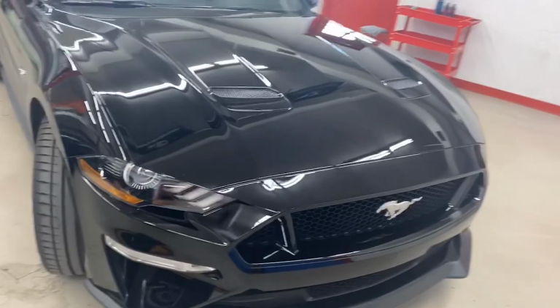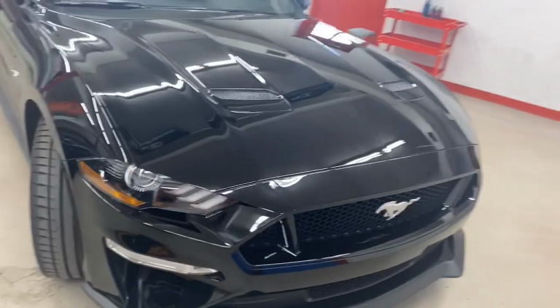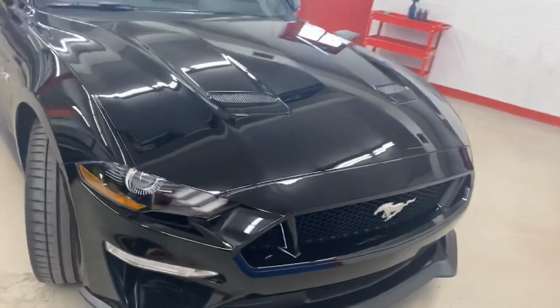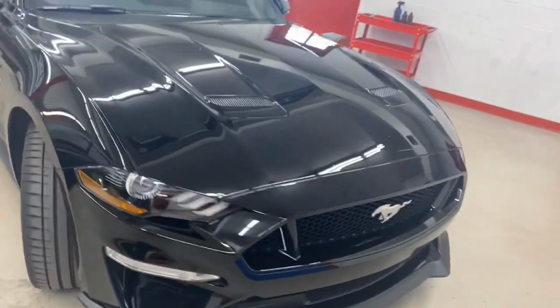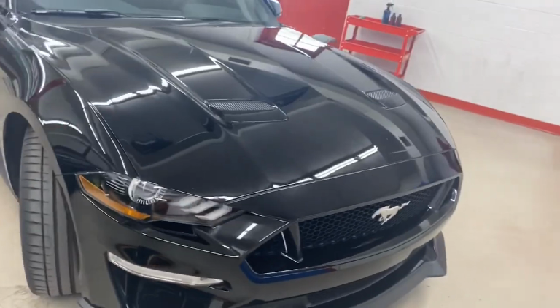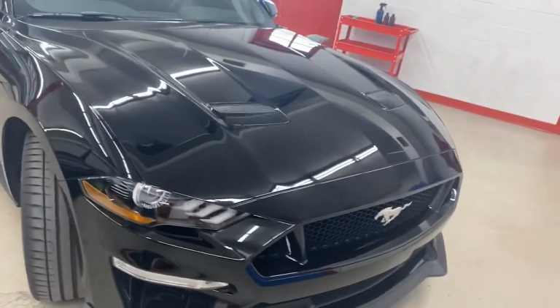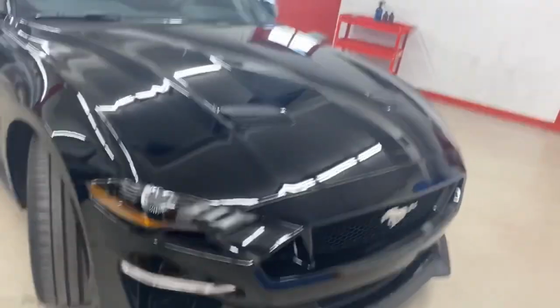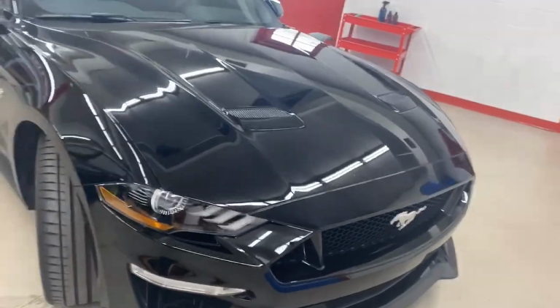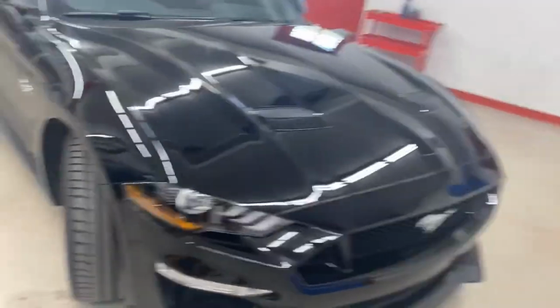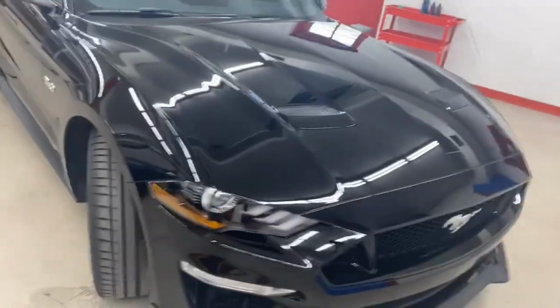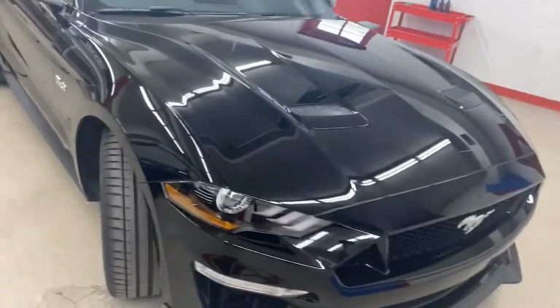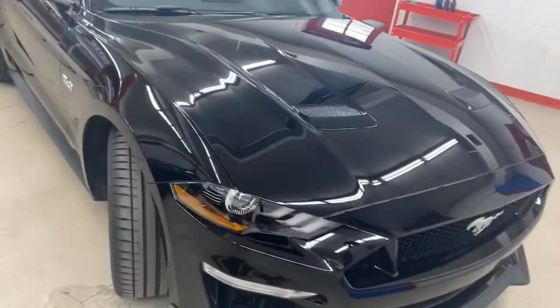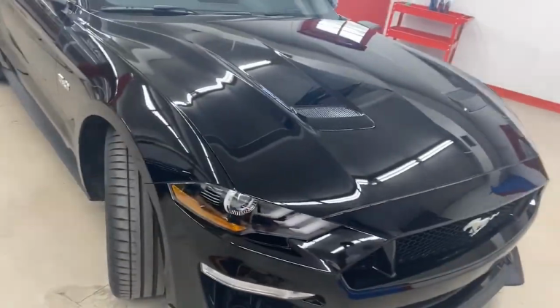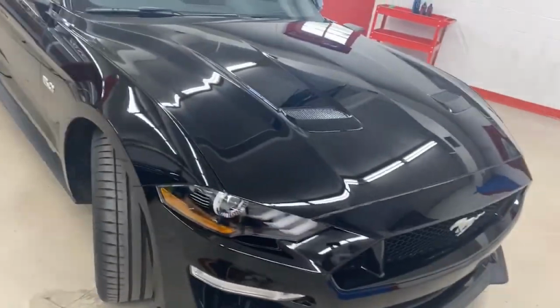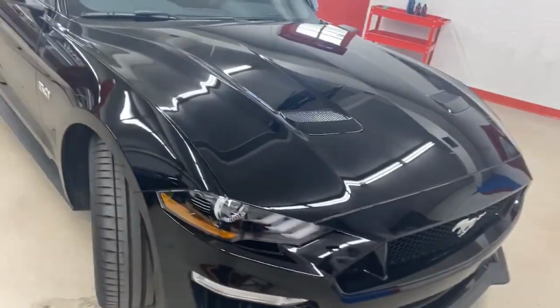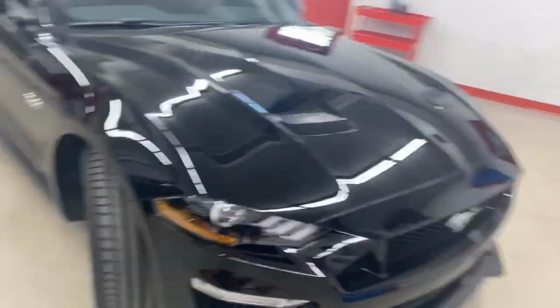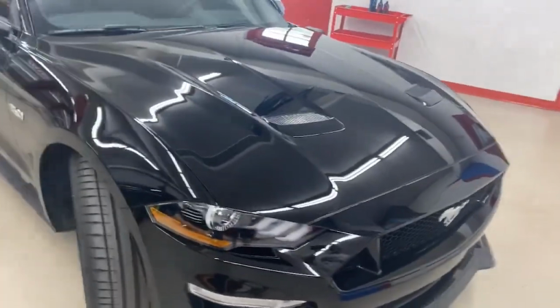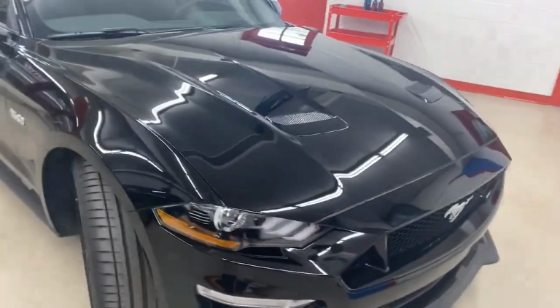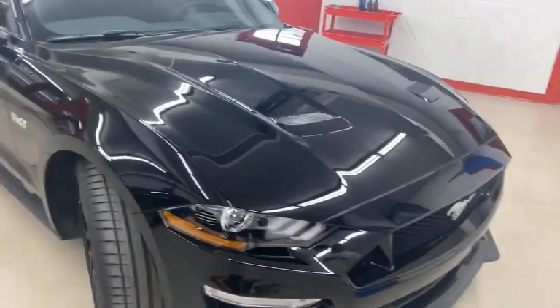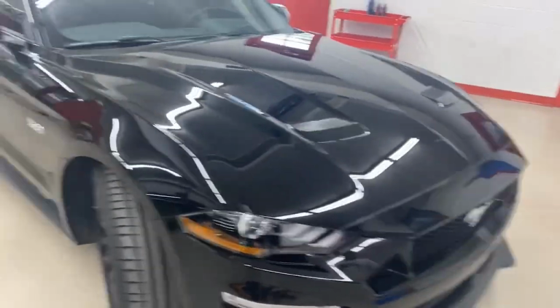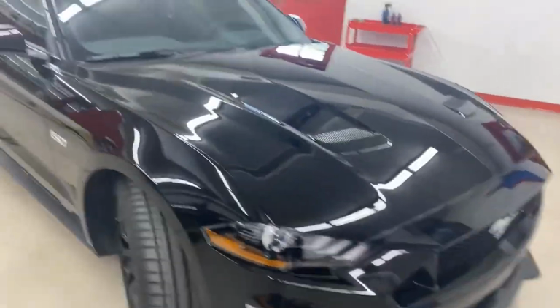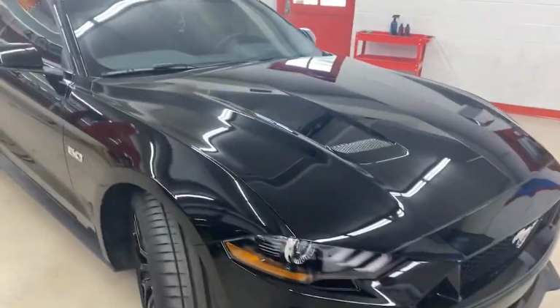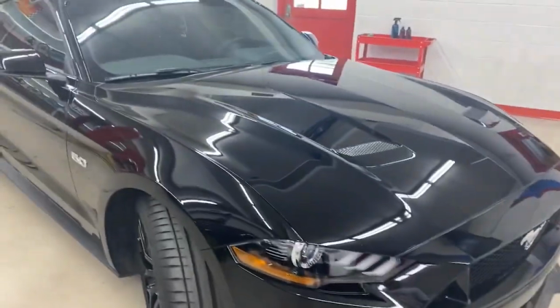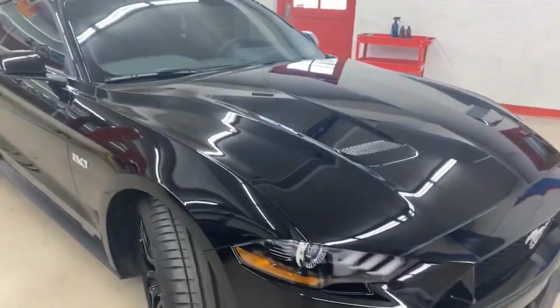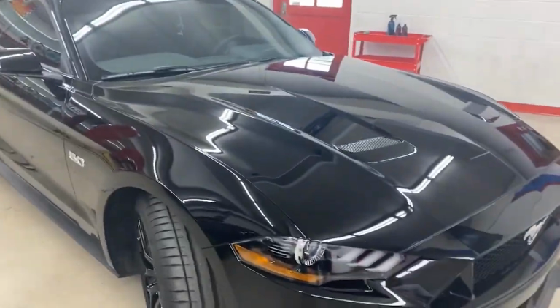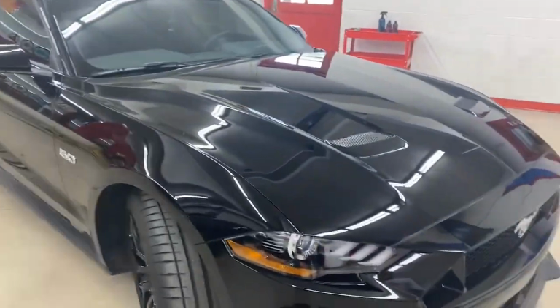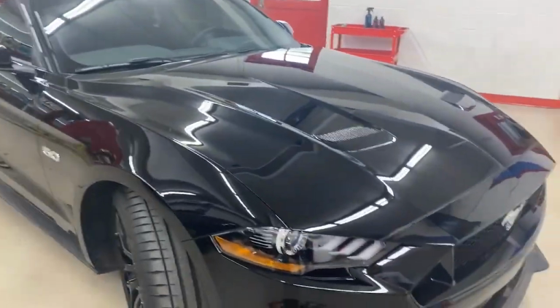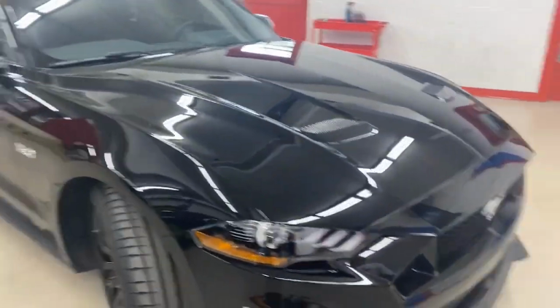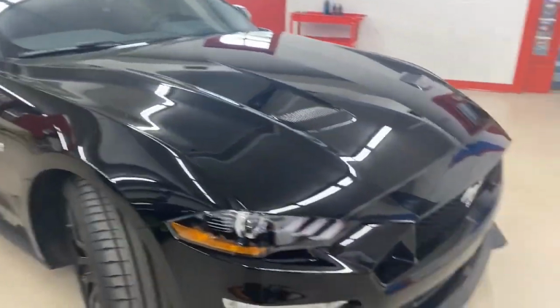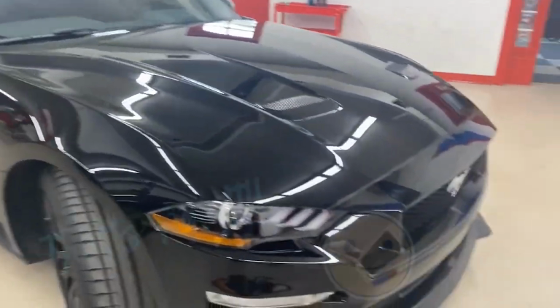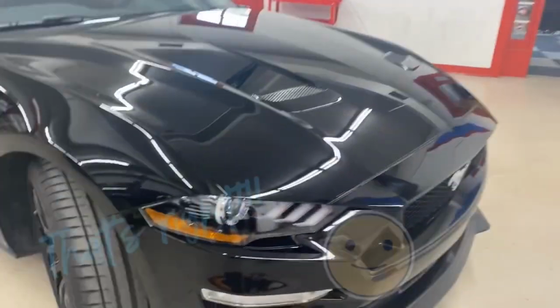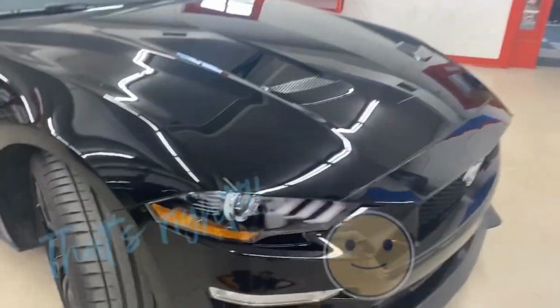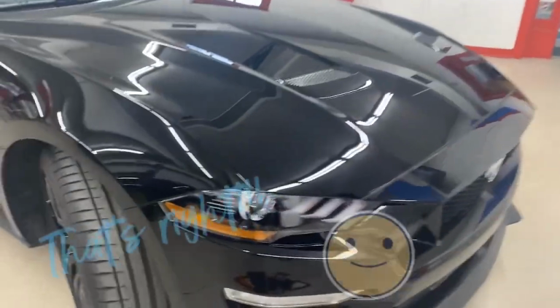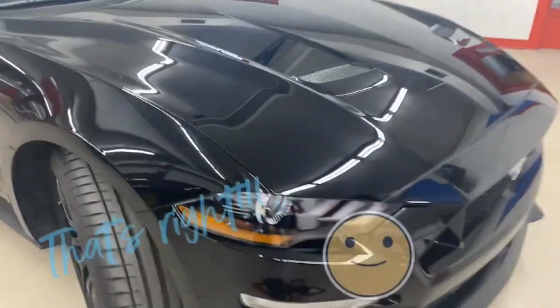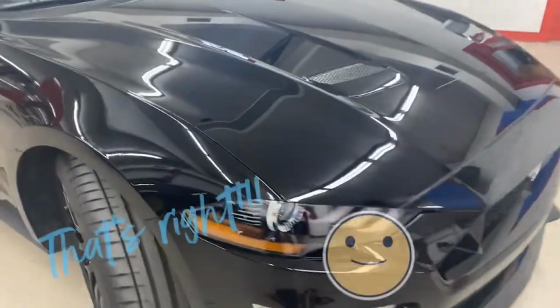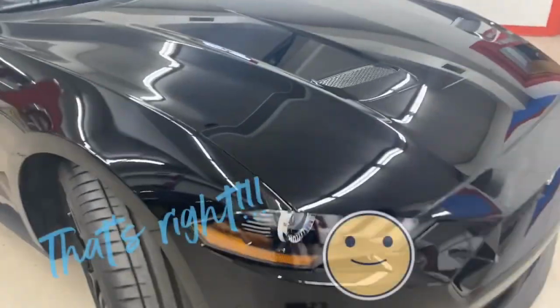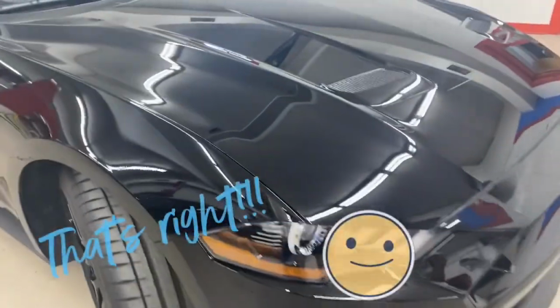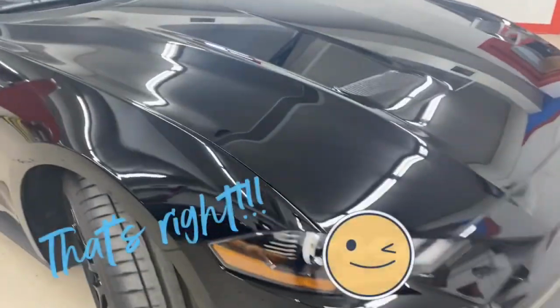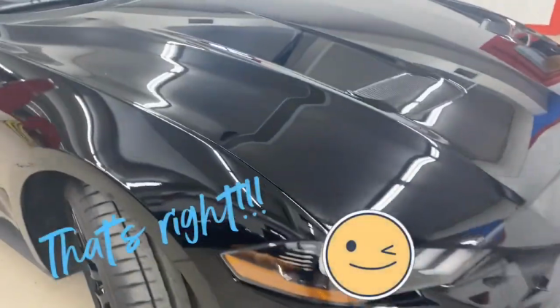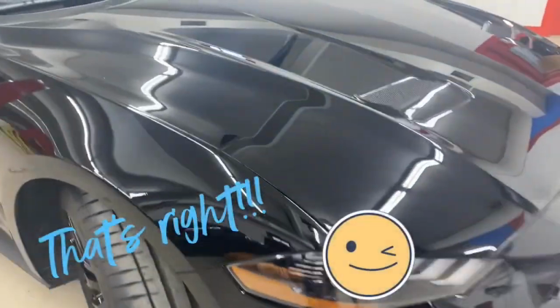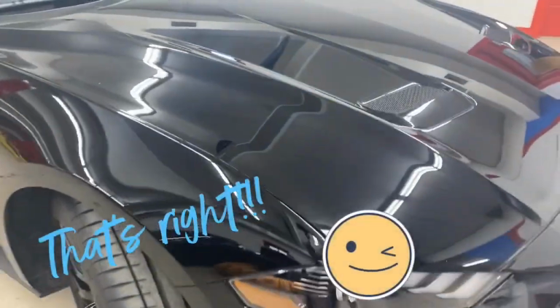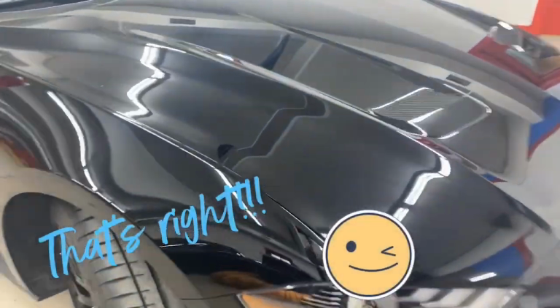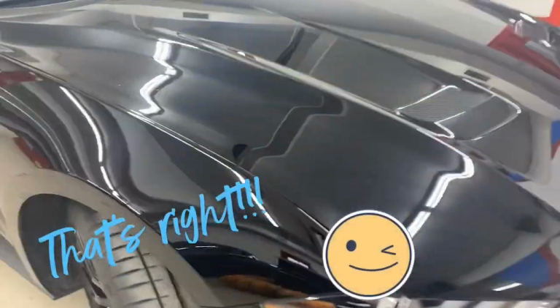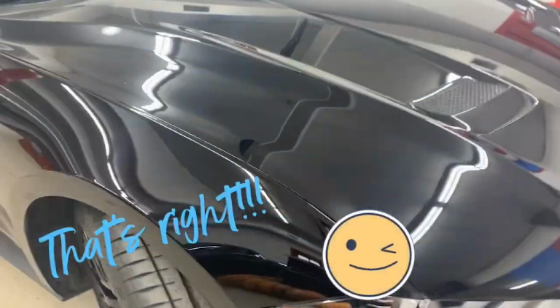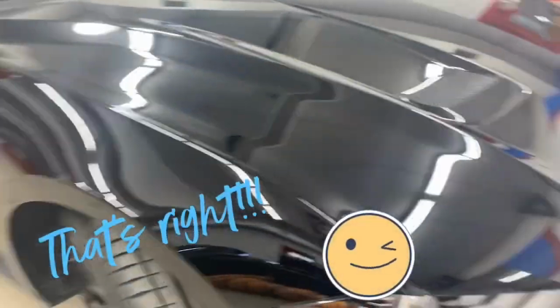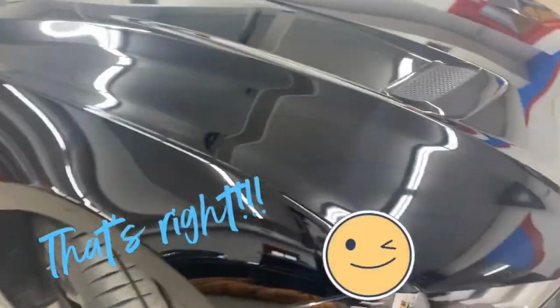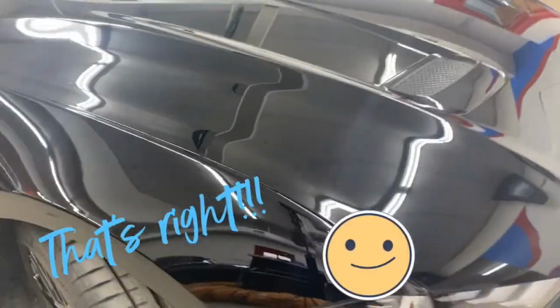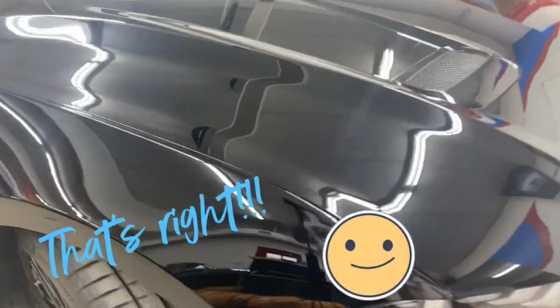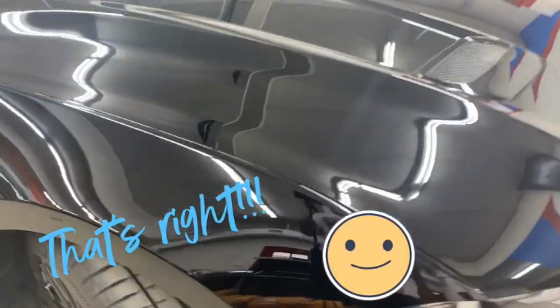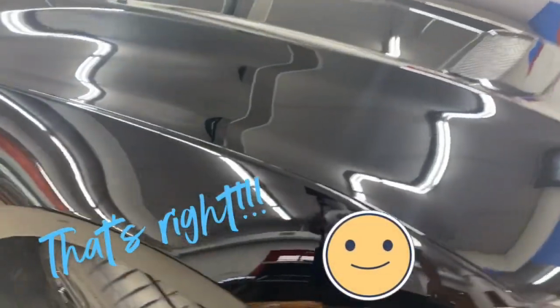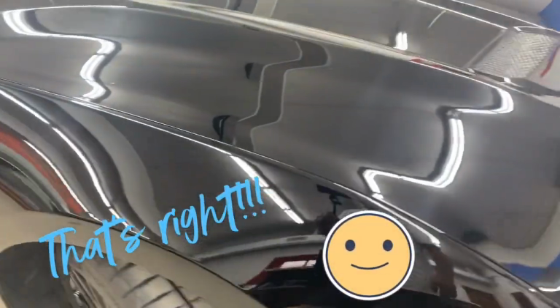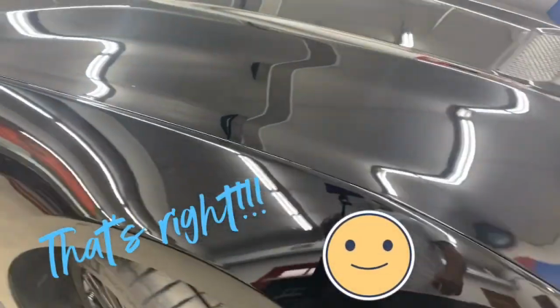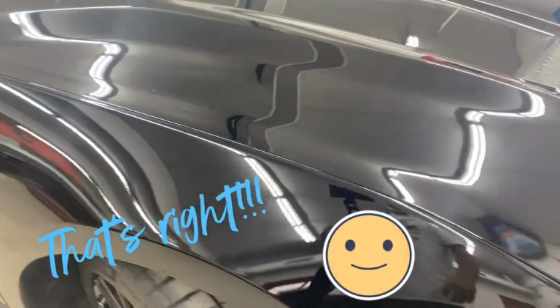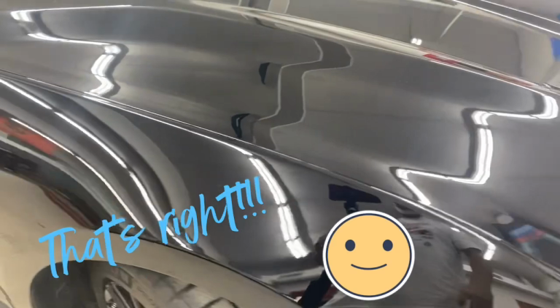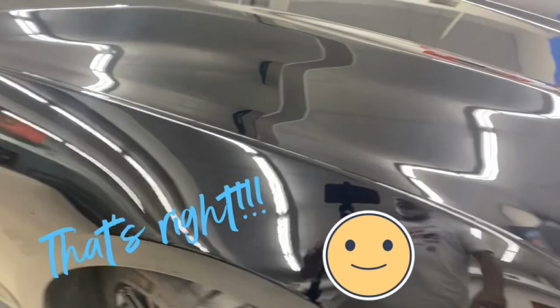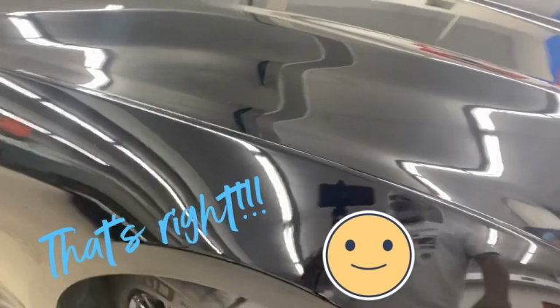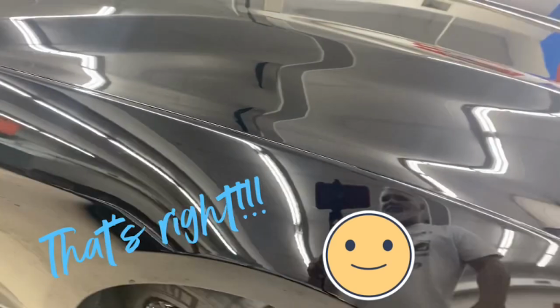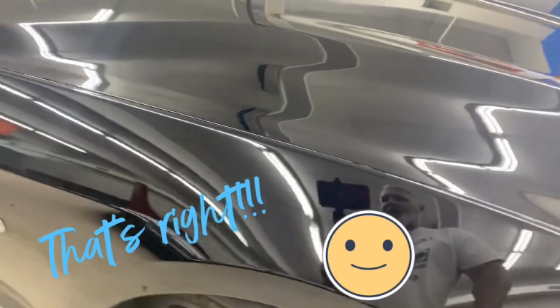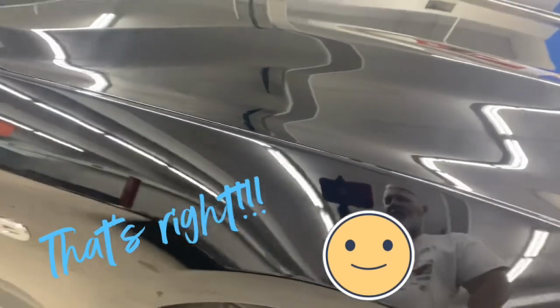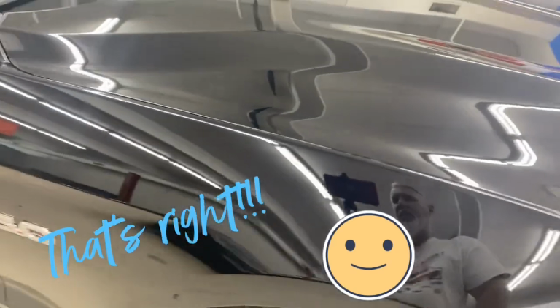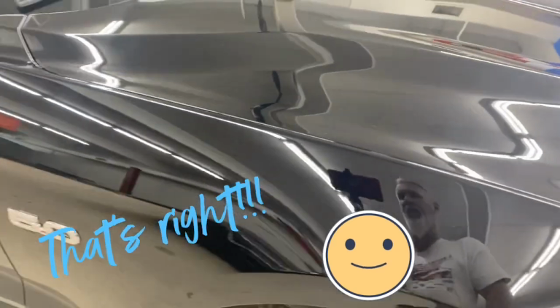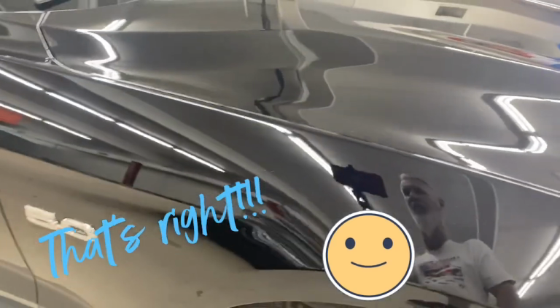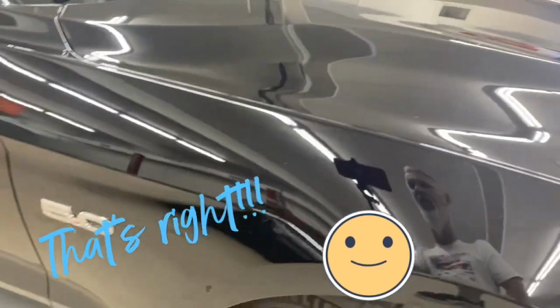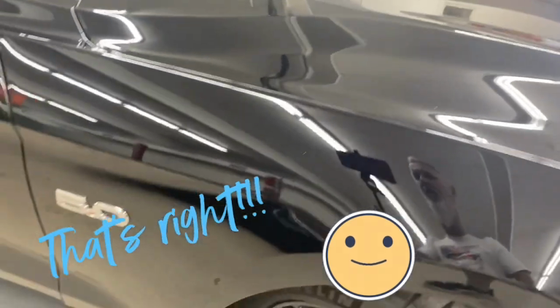Our guy Clovis did a wonderful job on this vehicle. As you can see, the reflectivity is amazing.